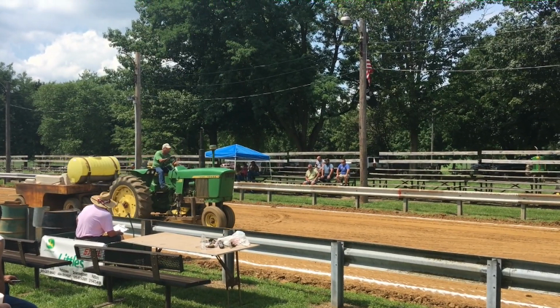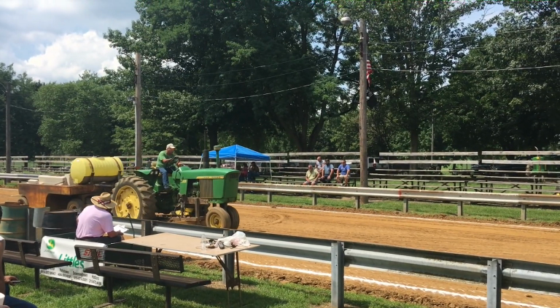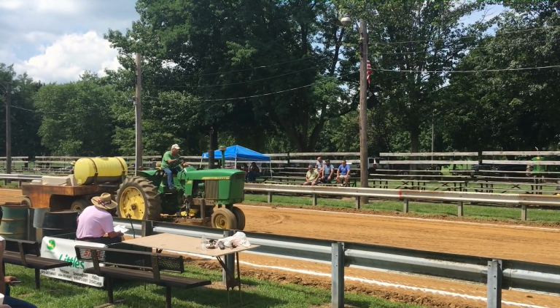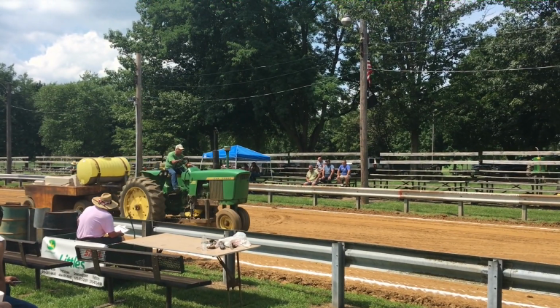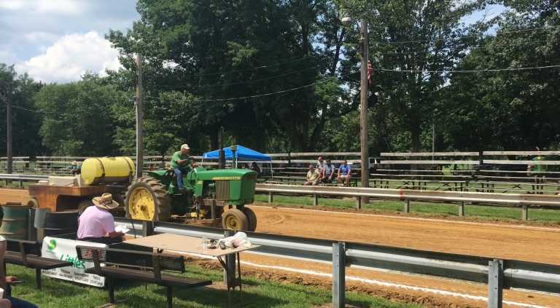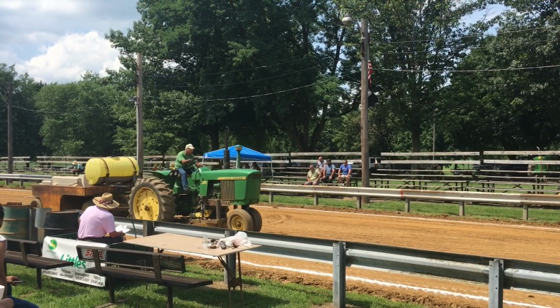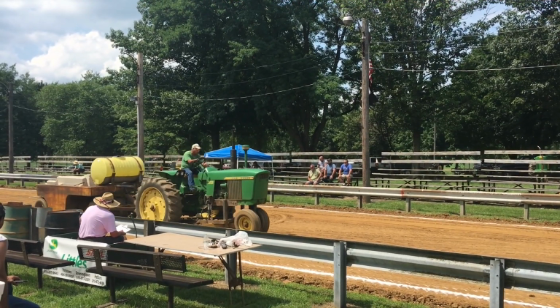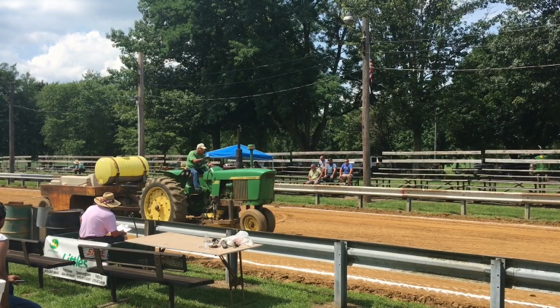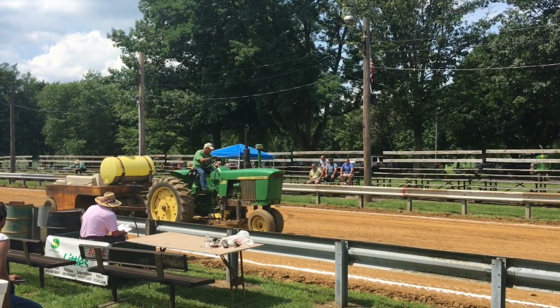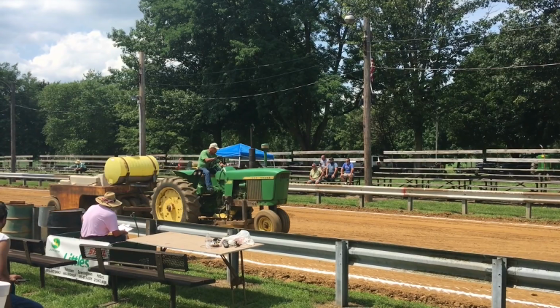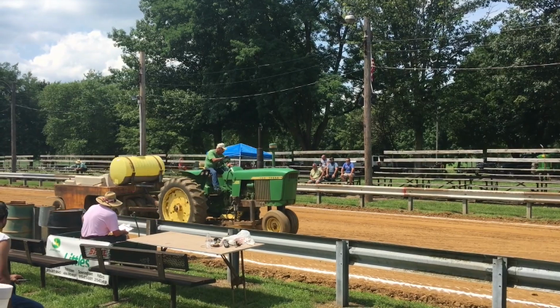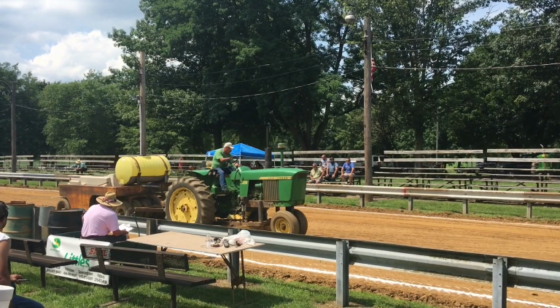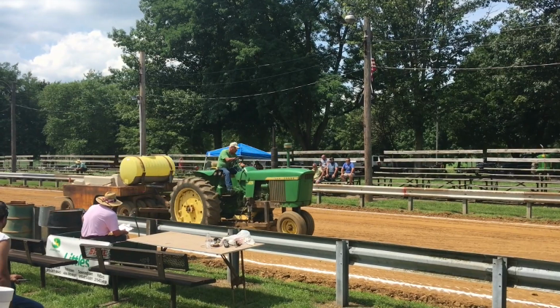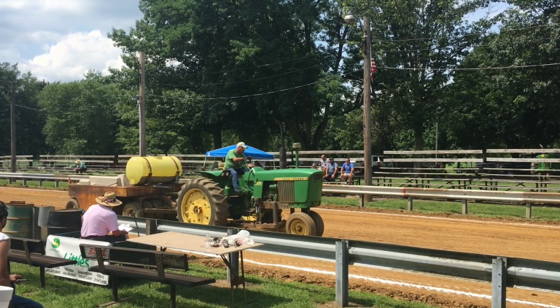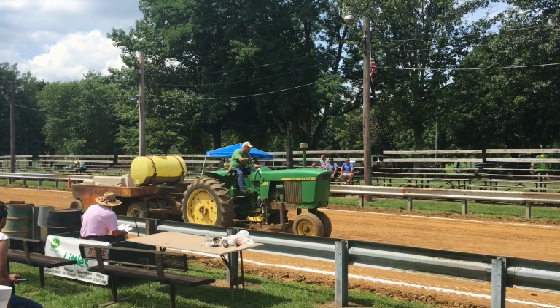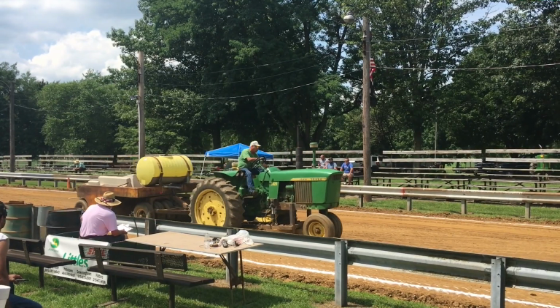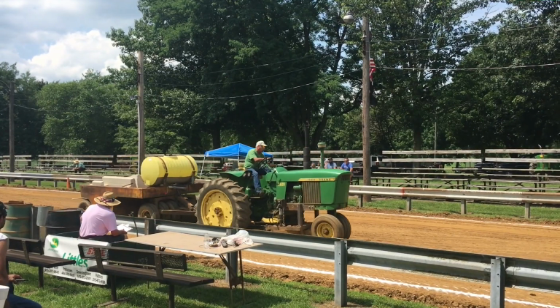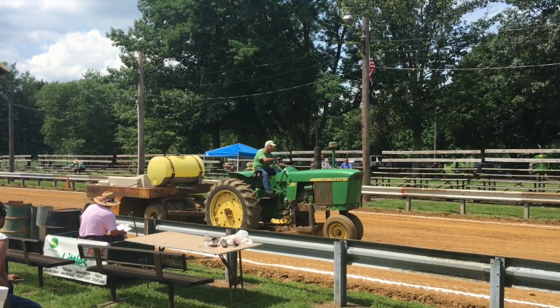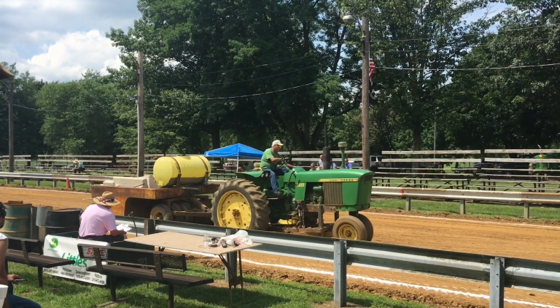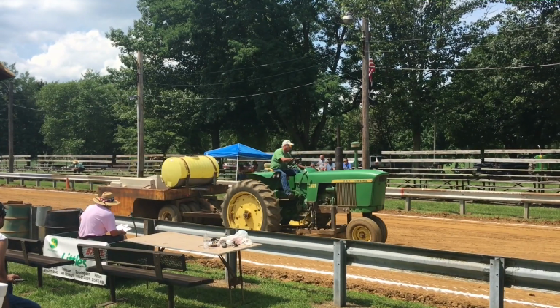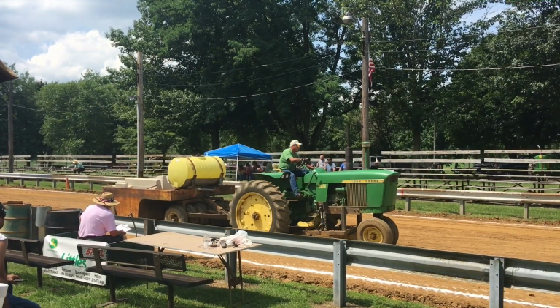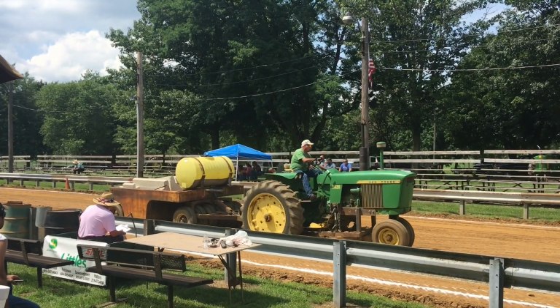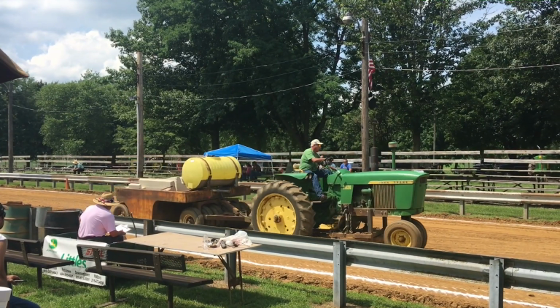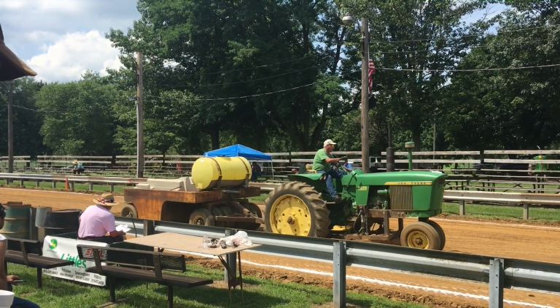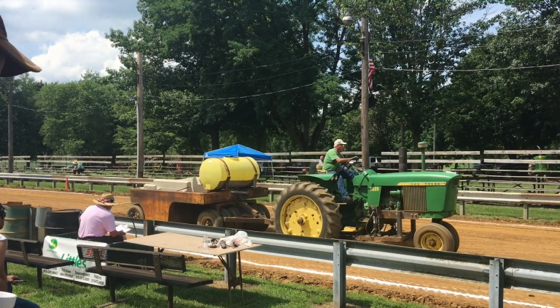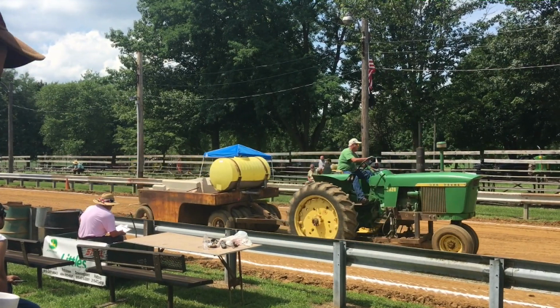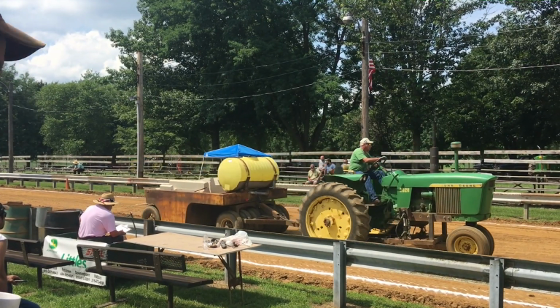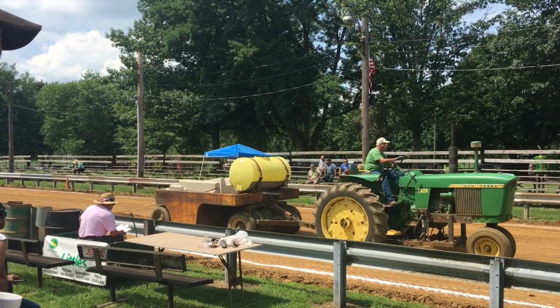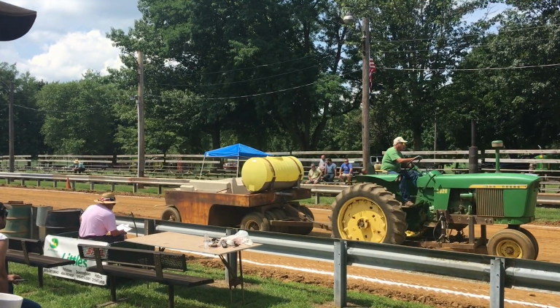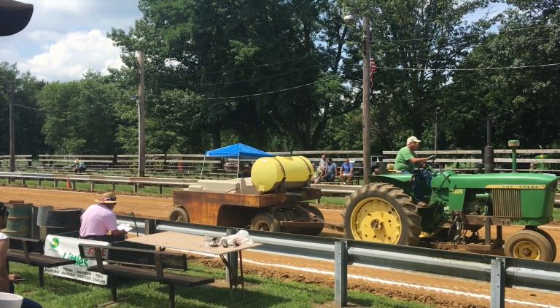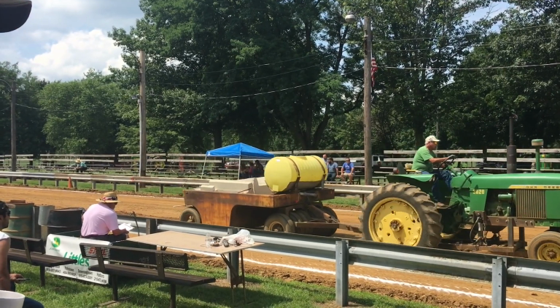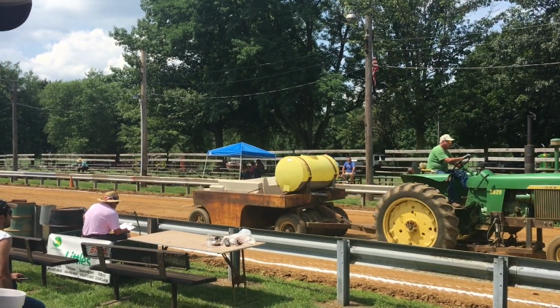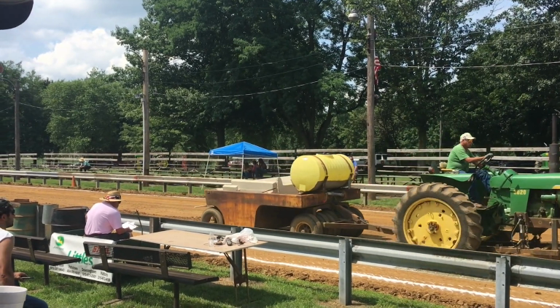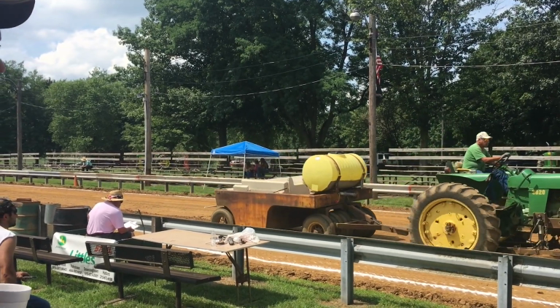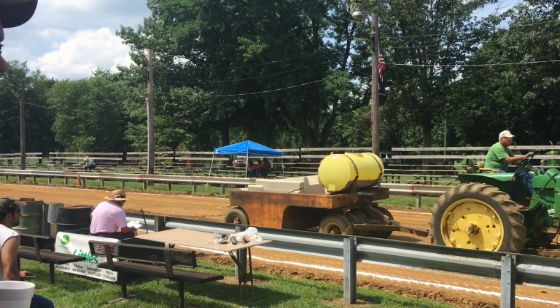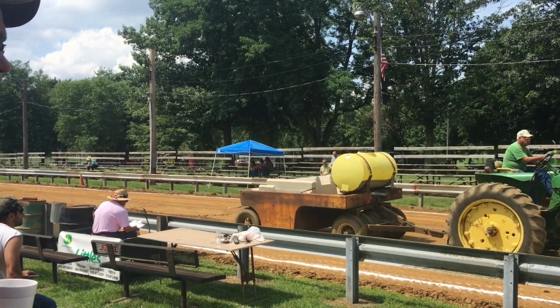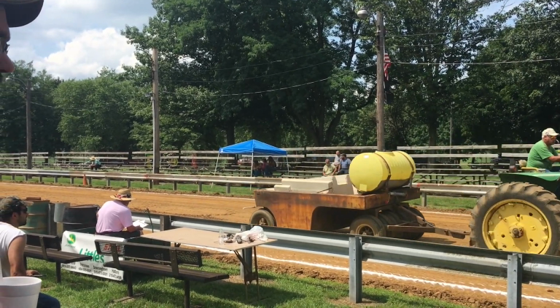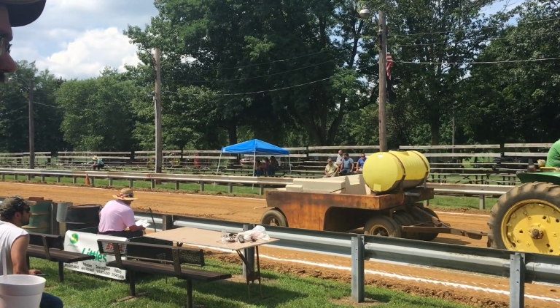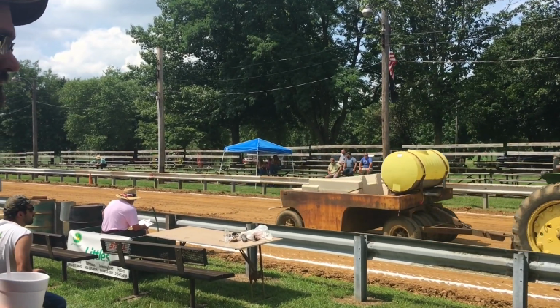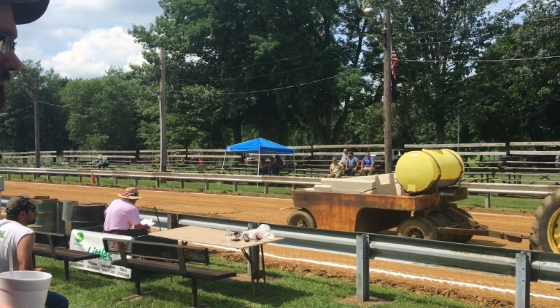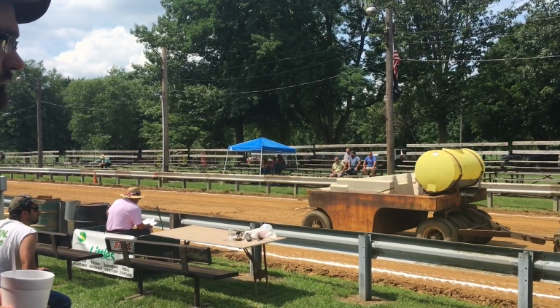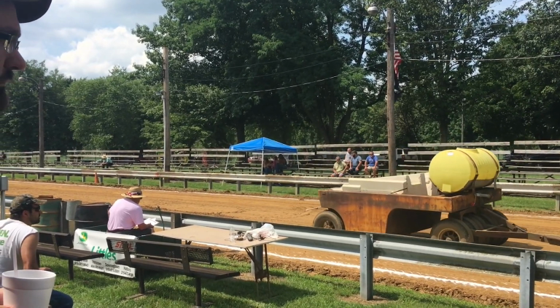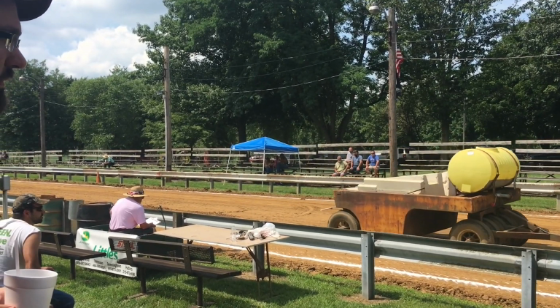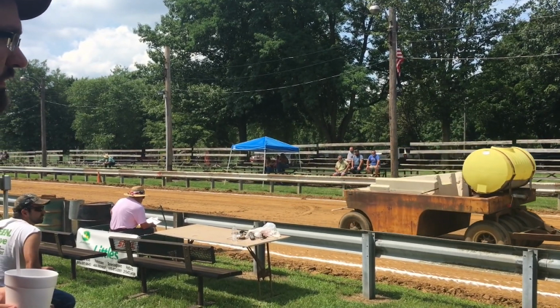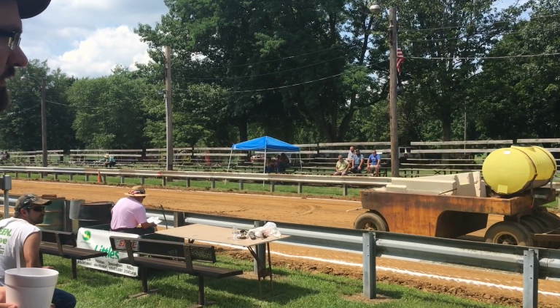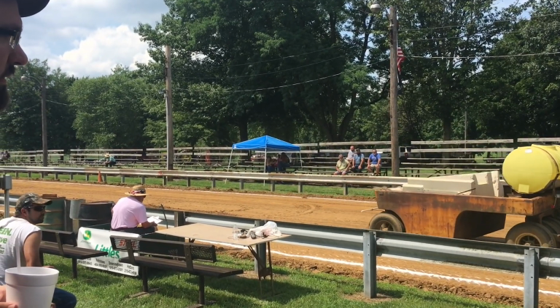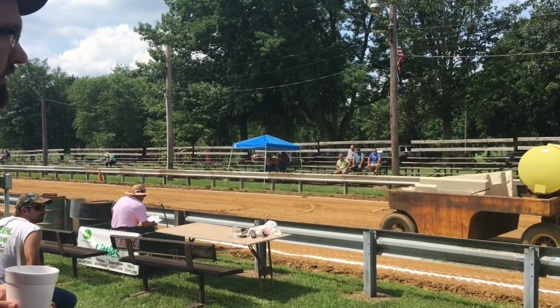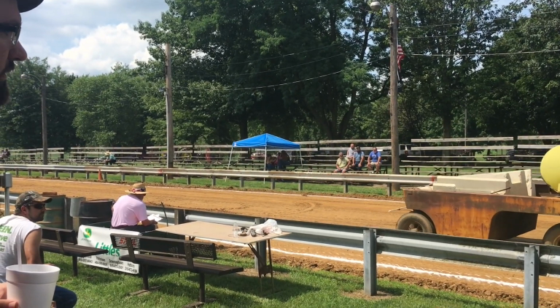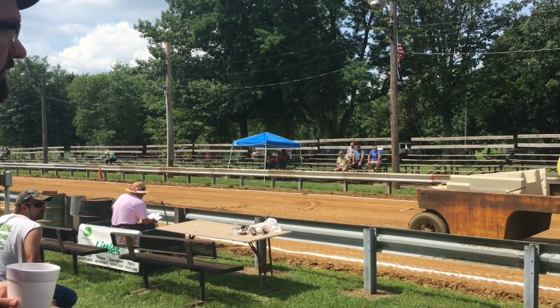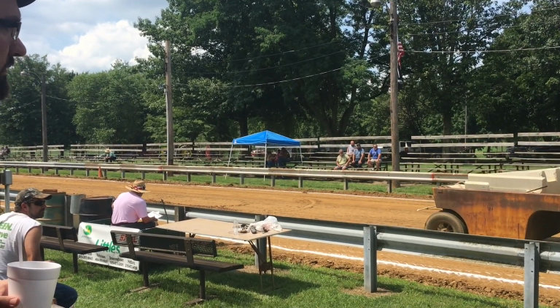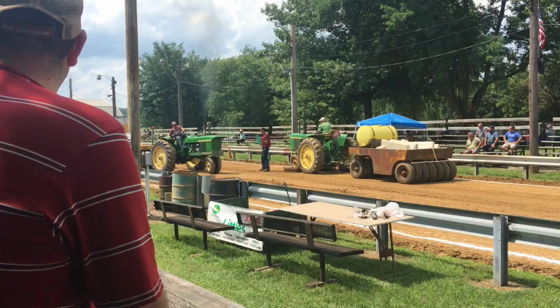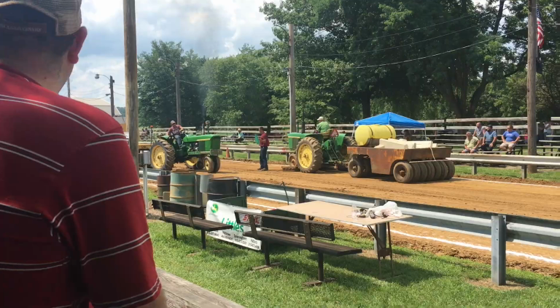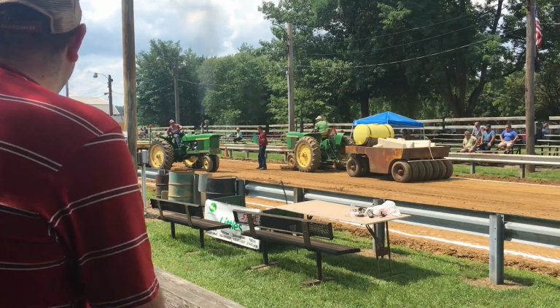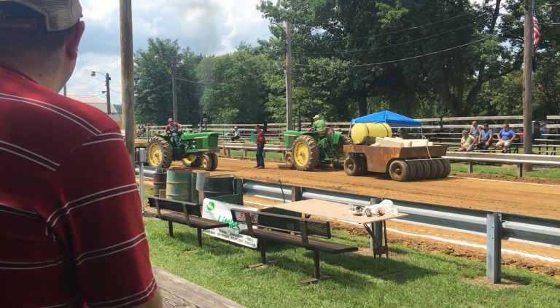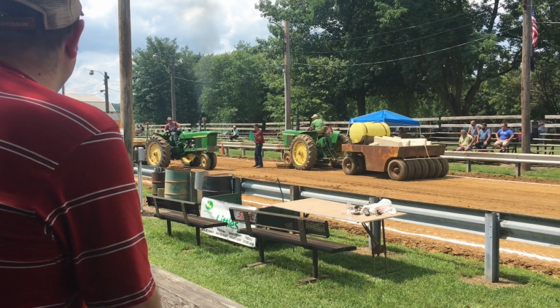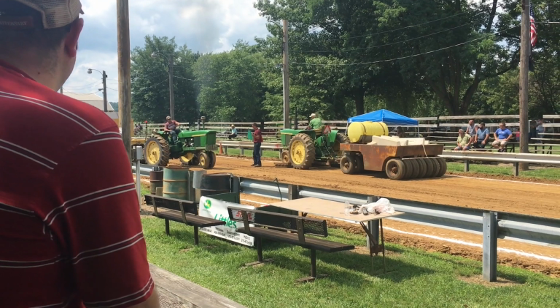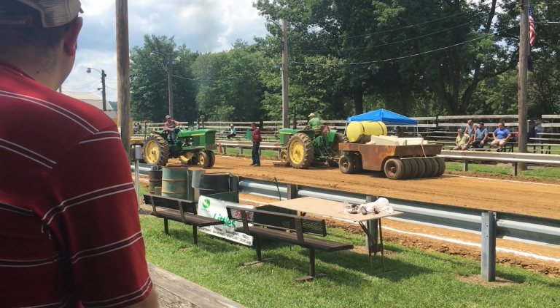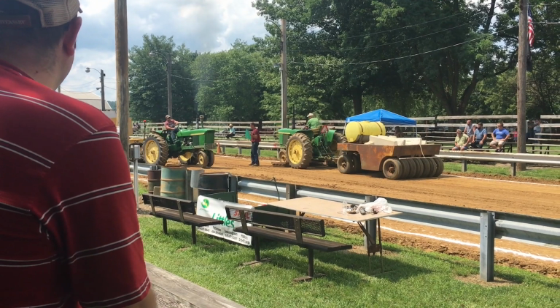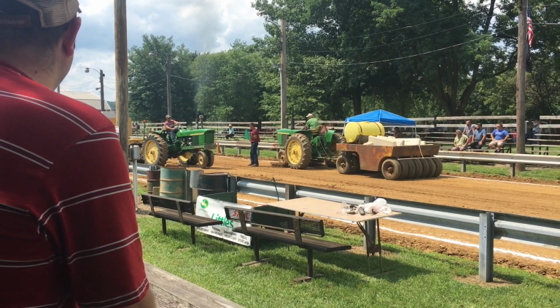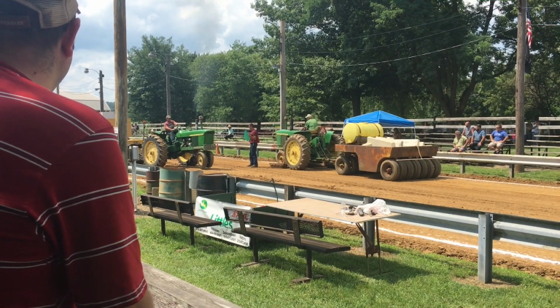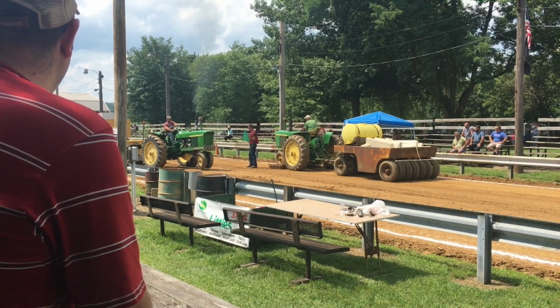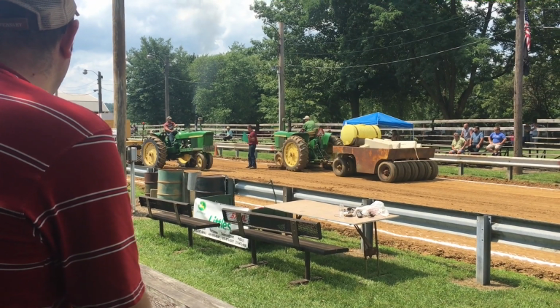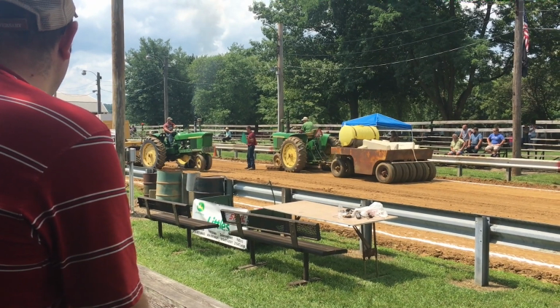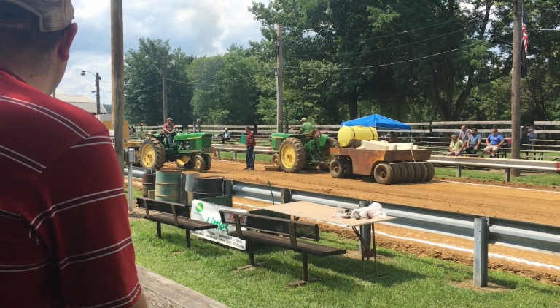This is a 630 cab. This is a 660. Look at that.